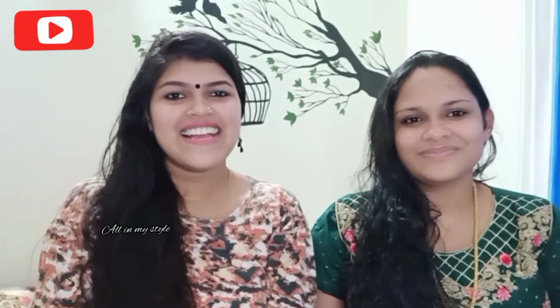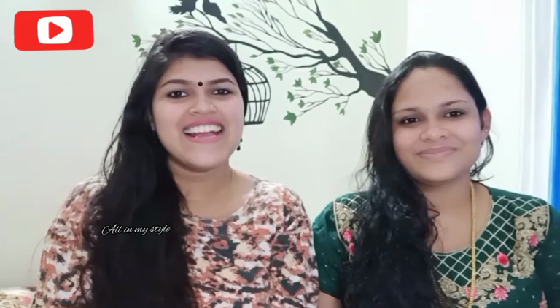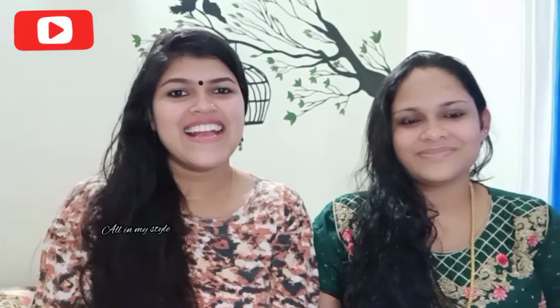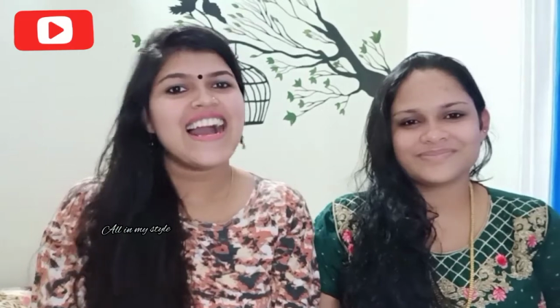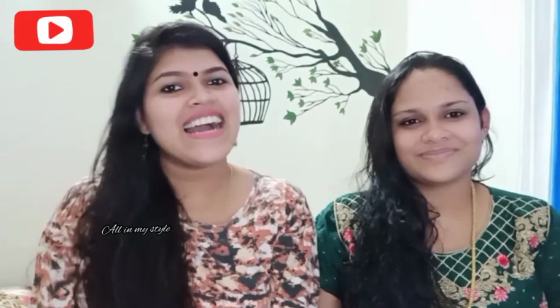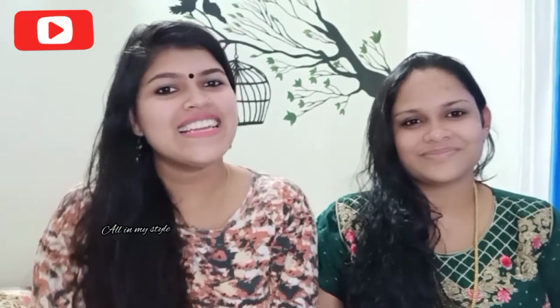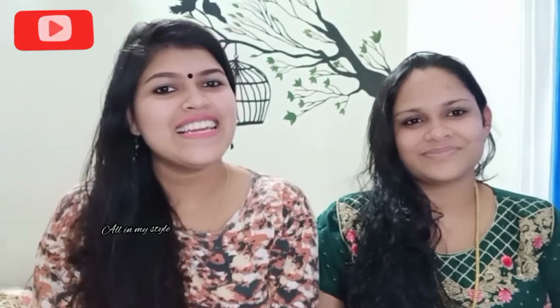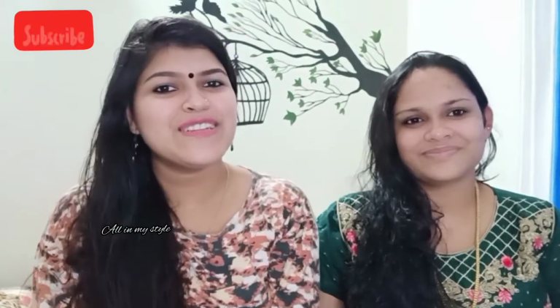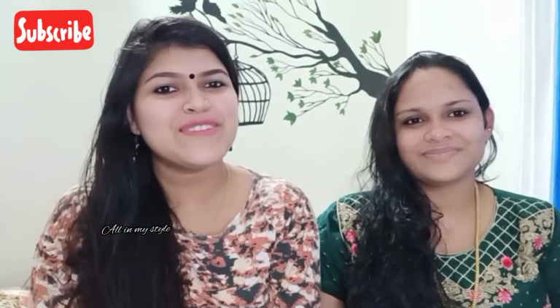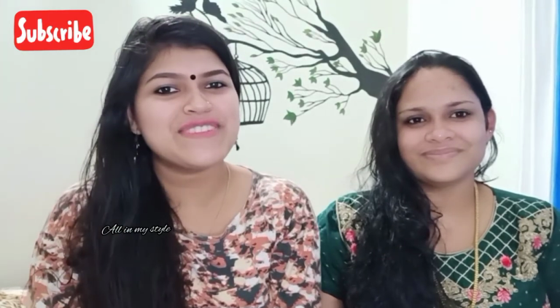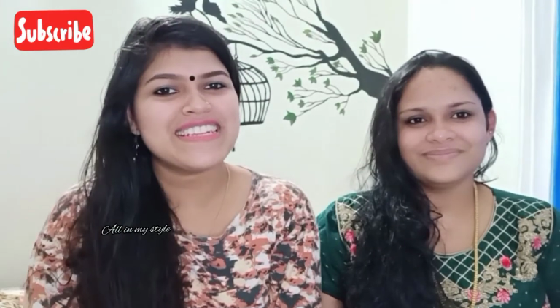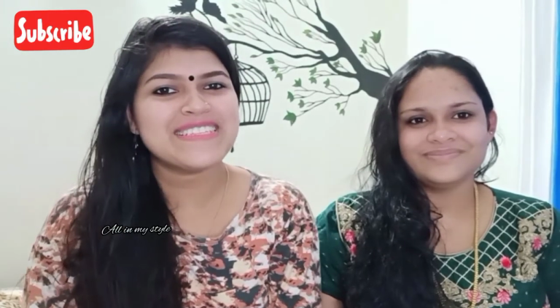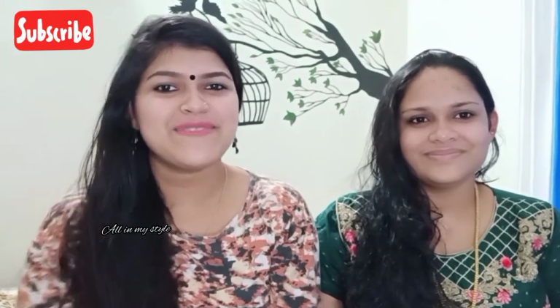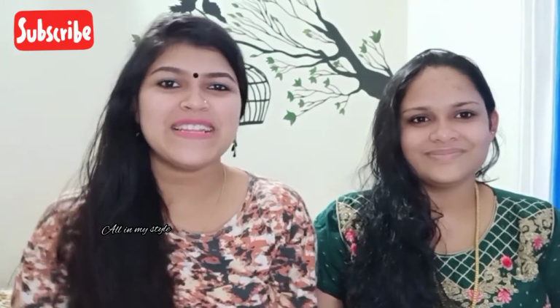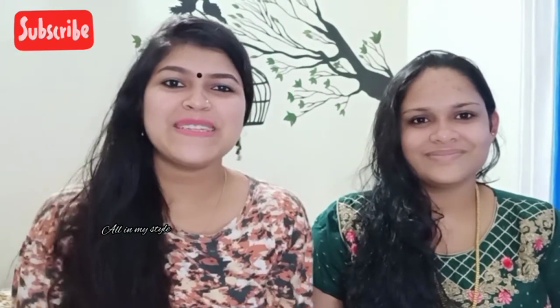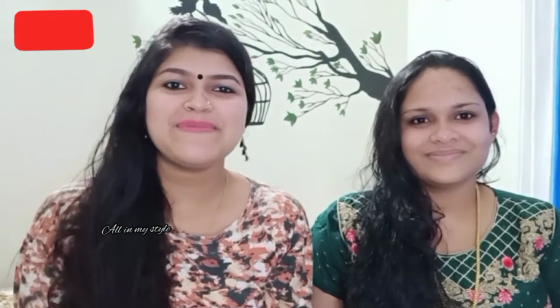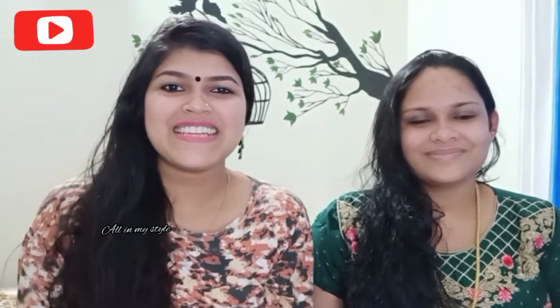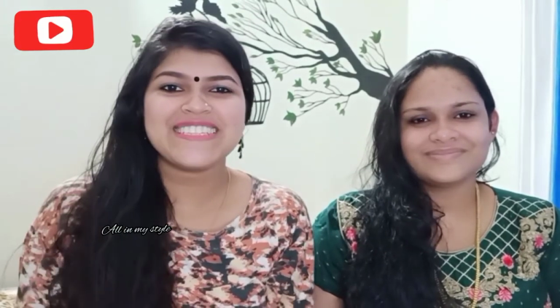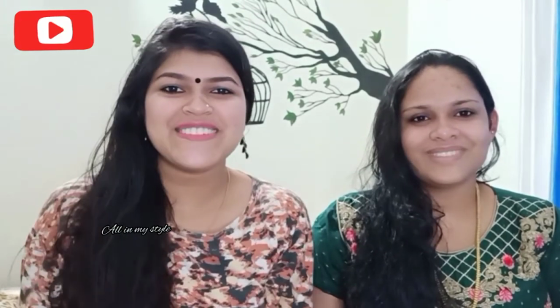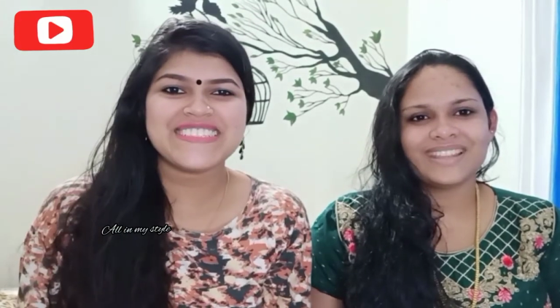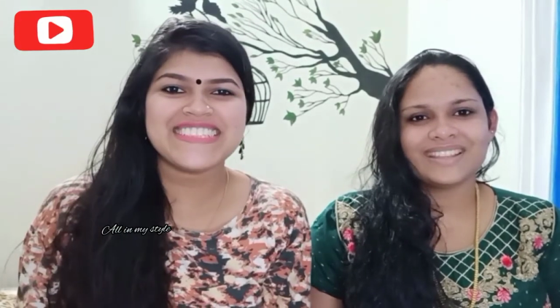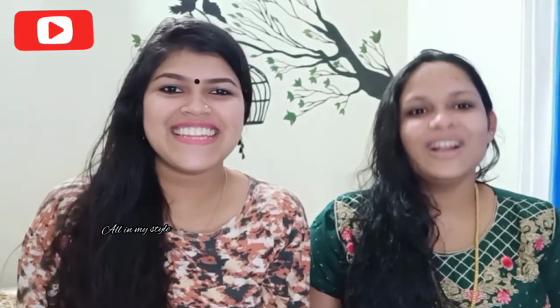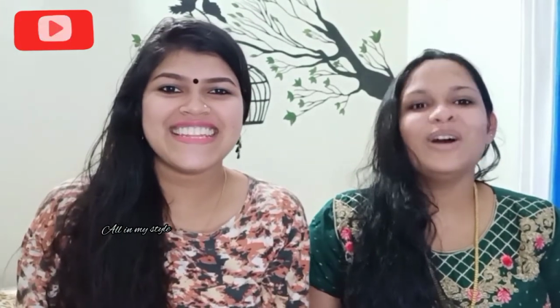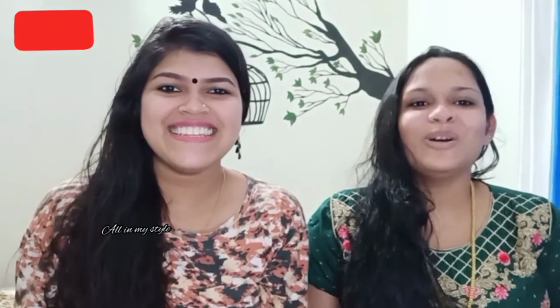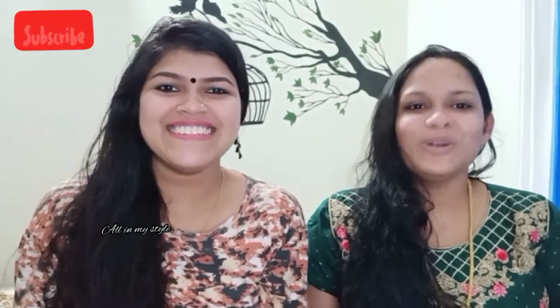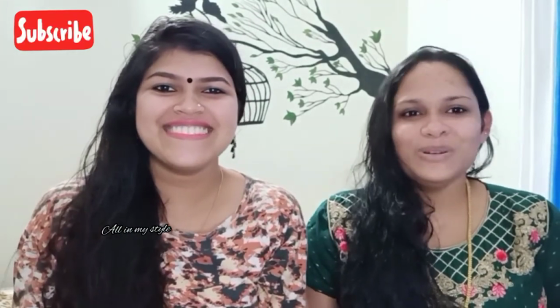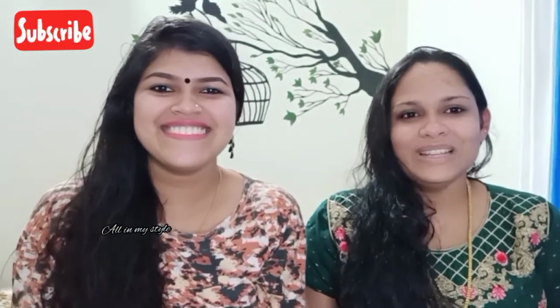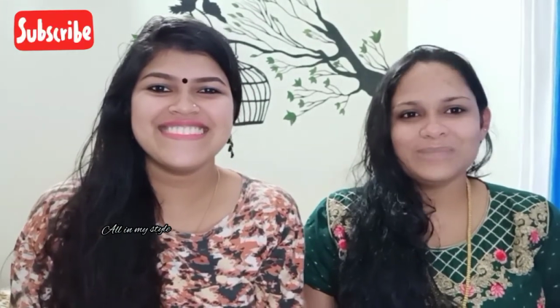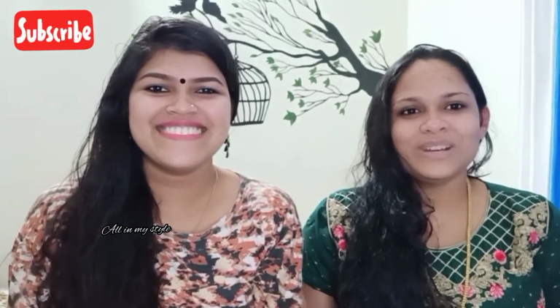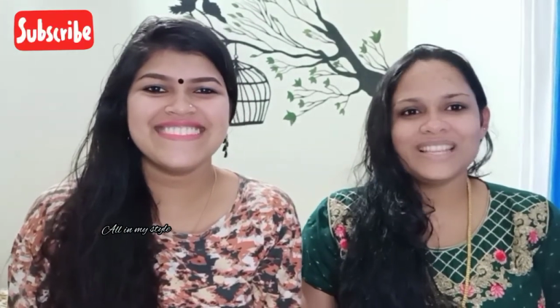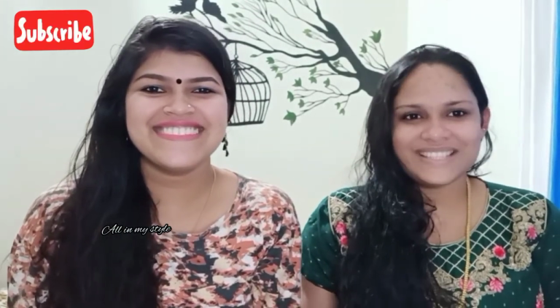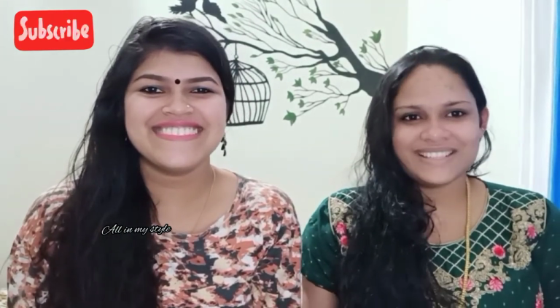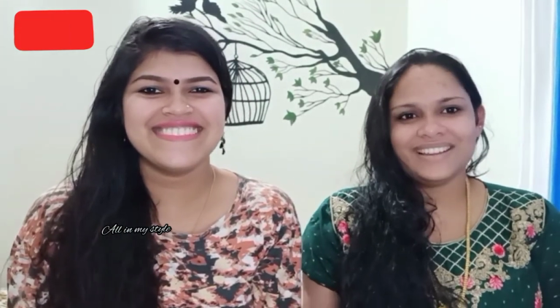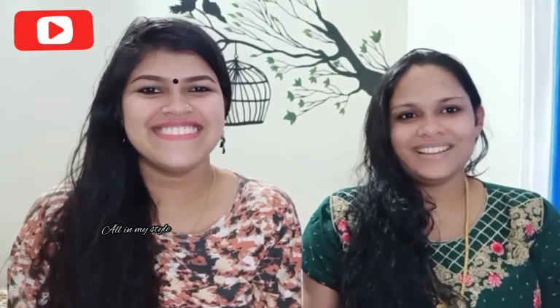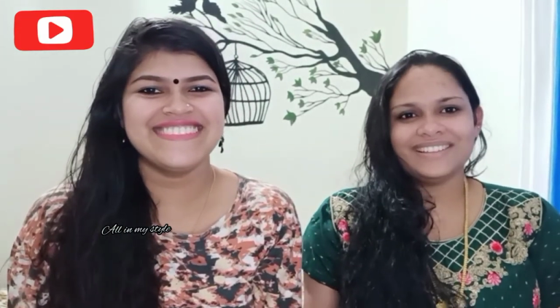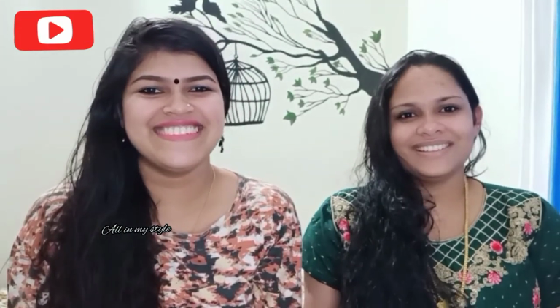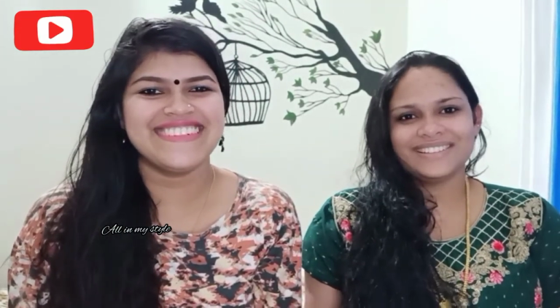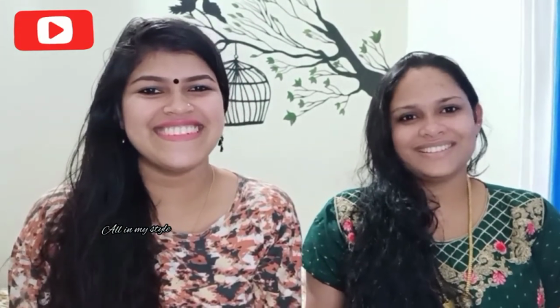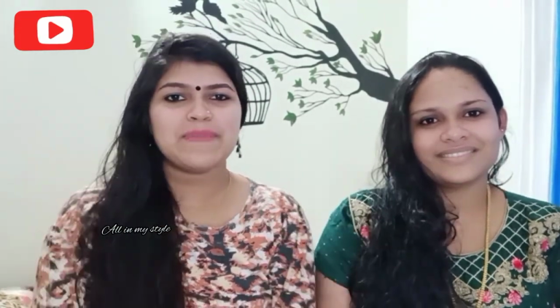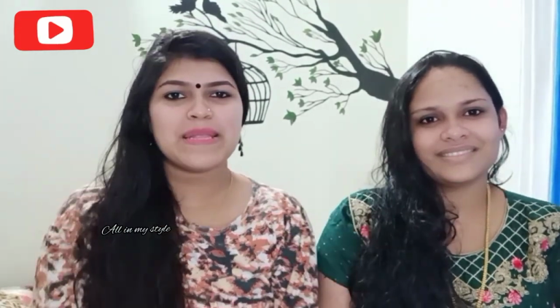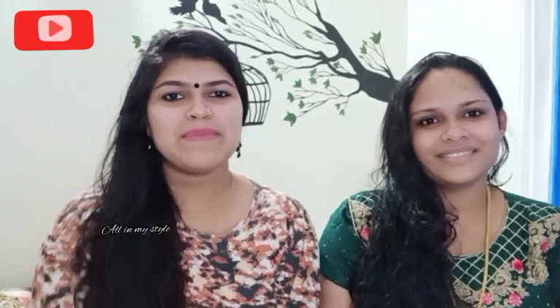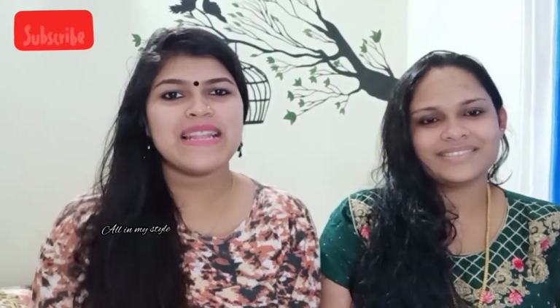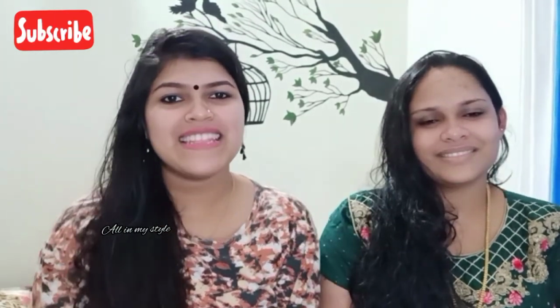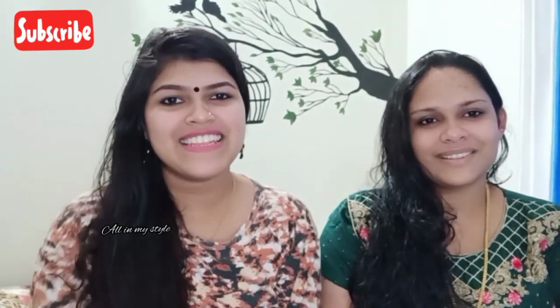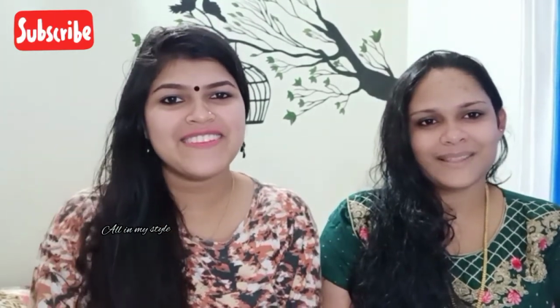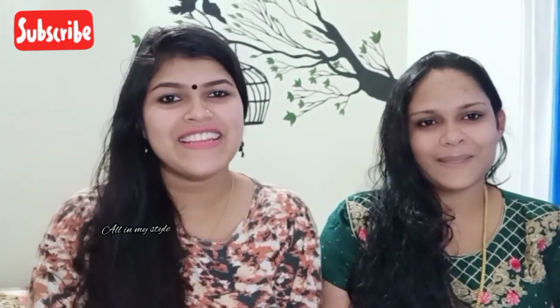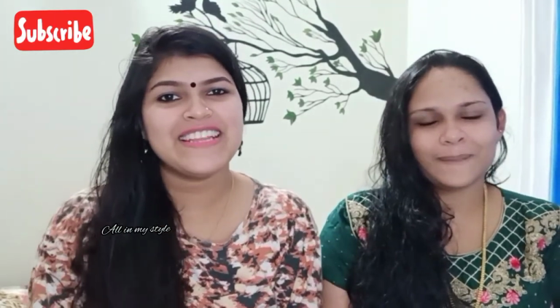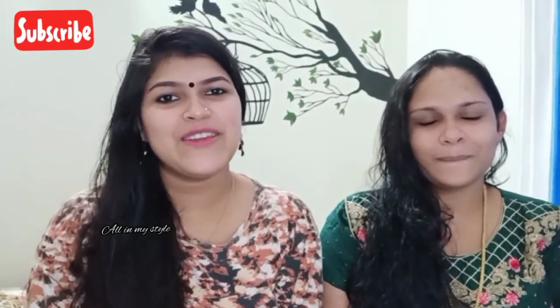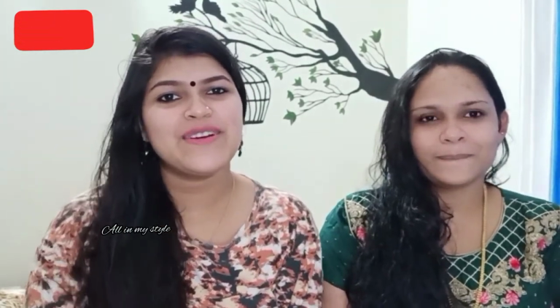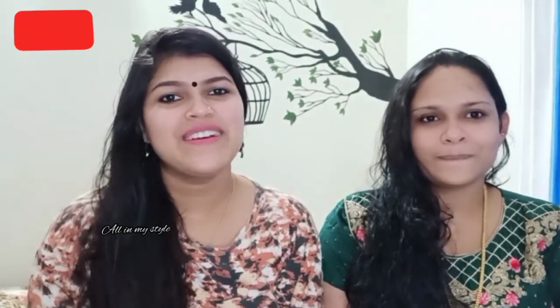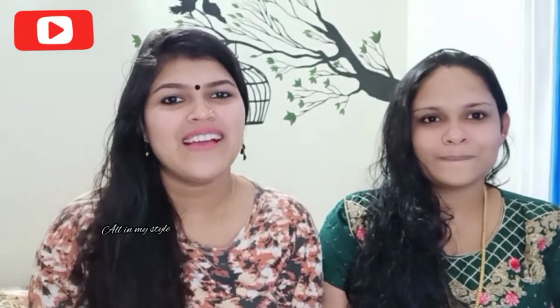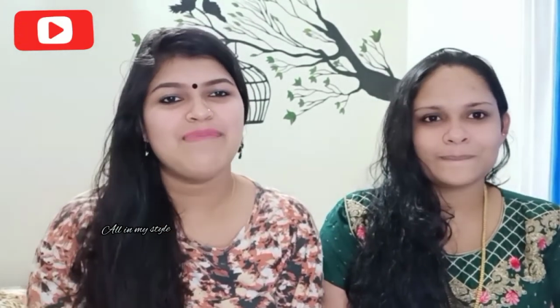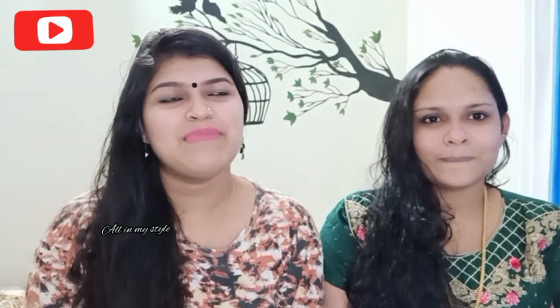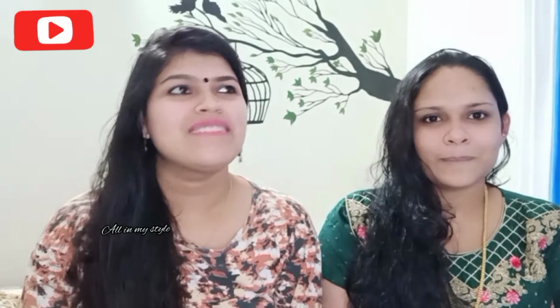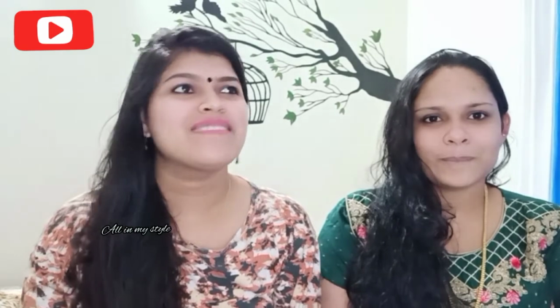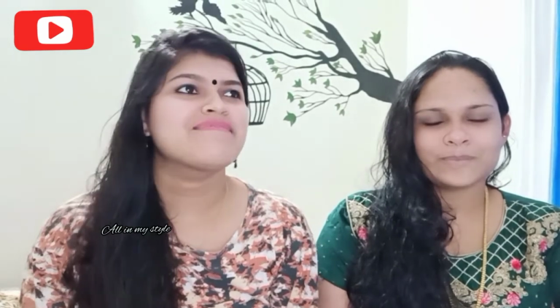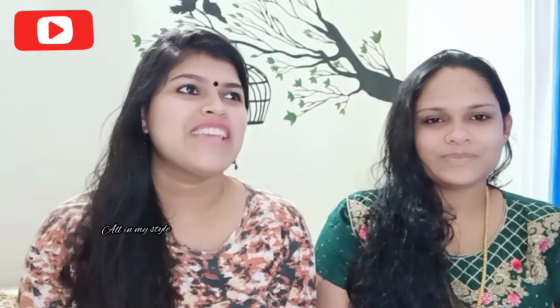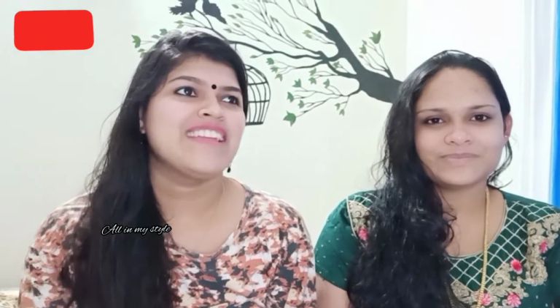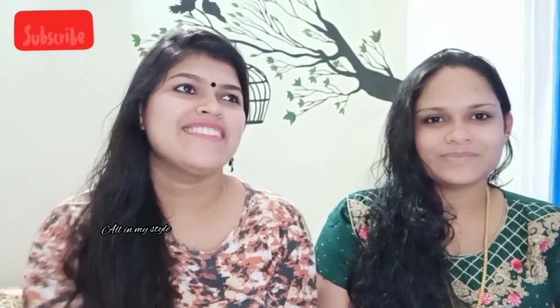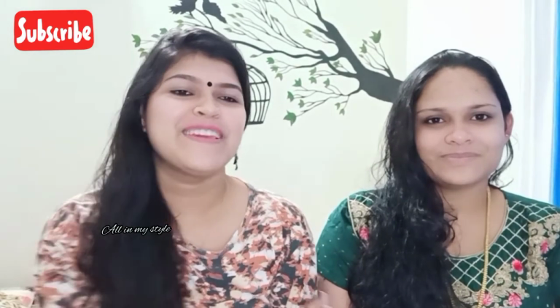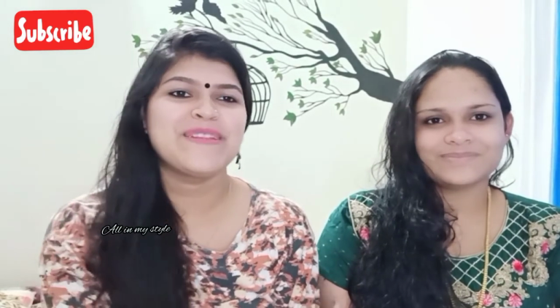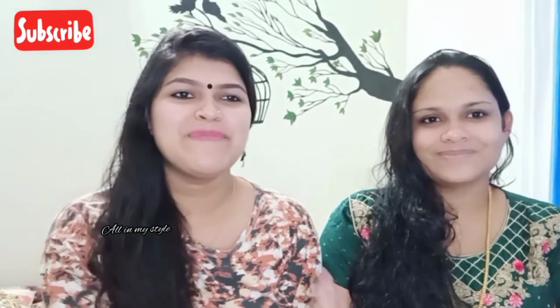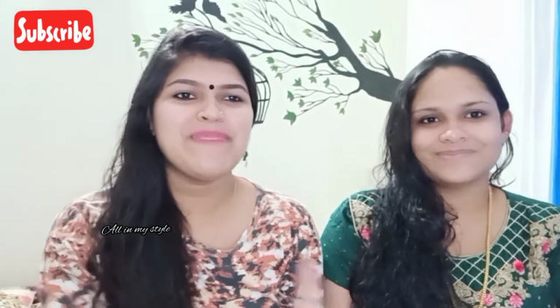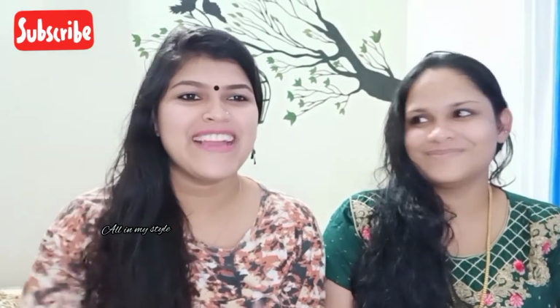Hi, hello friends! Welcome back to our channel, All In My Style! Today's video, I'm going to show you a makeup.